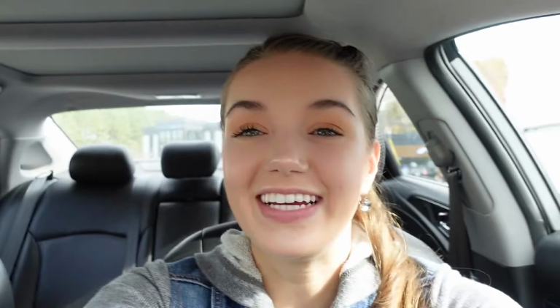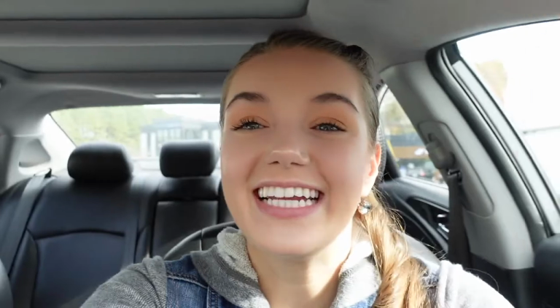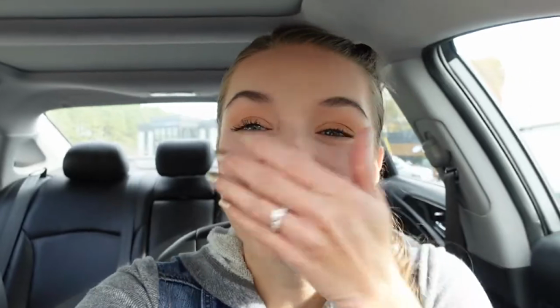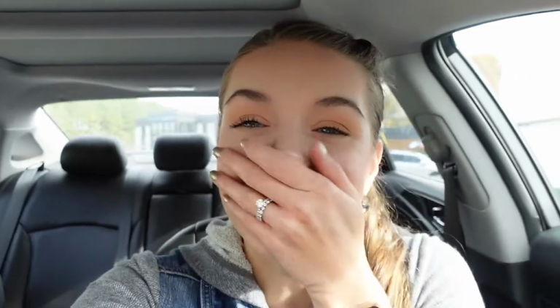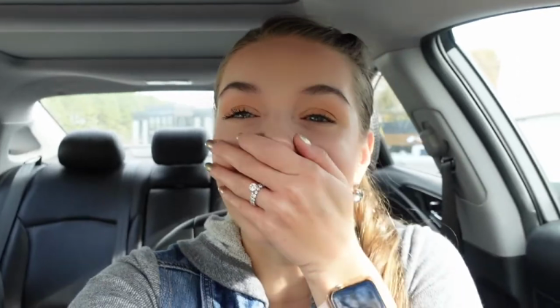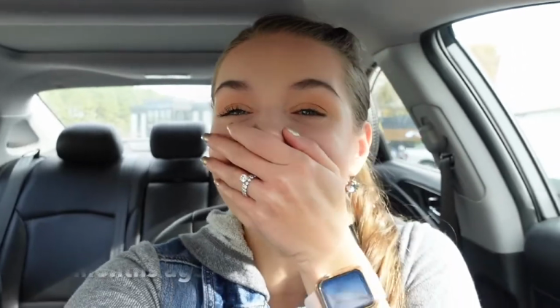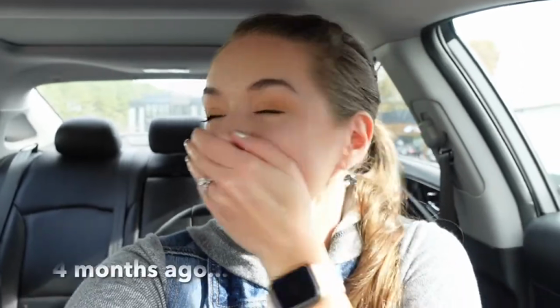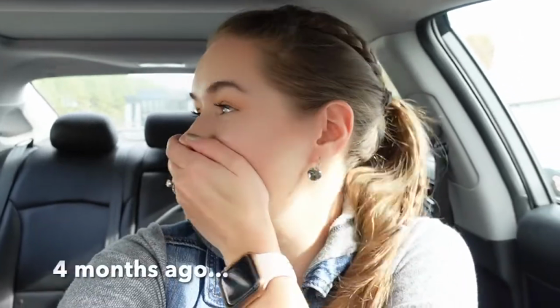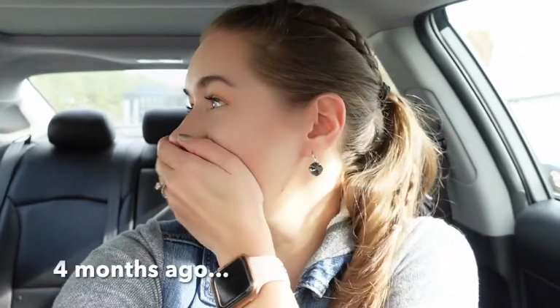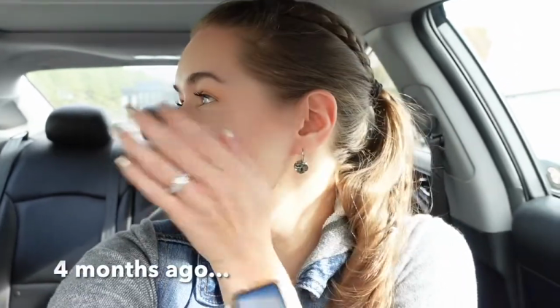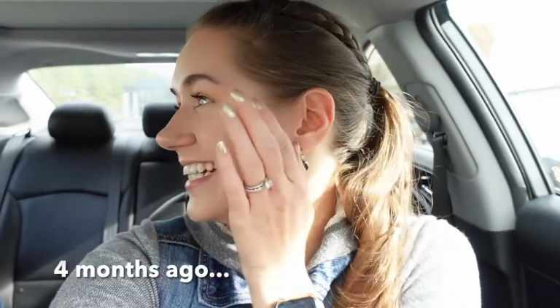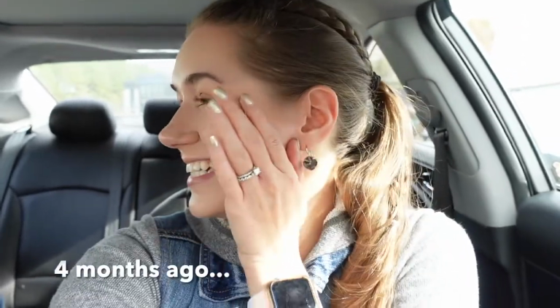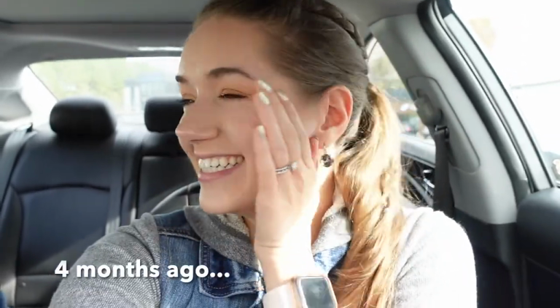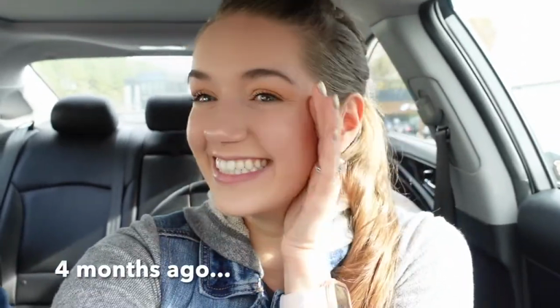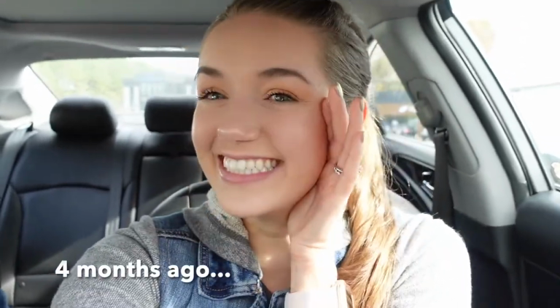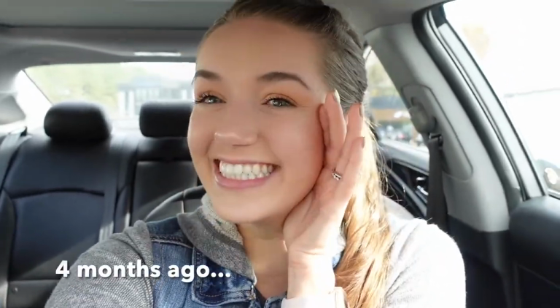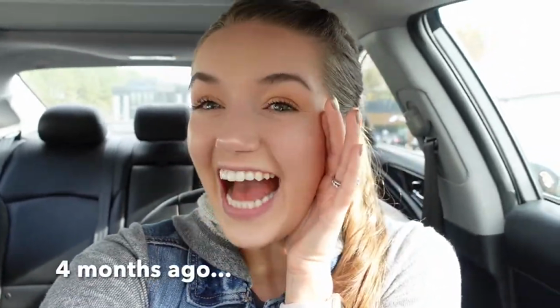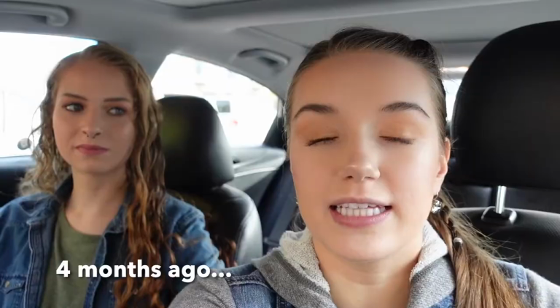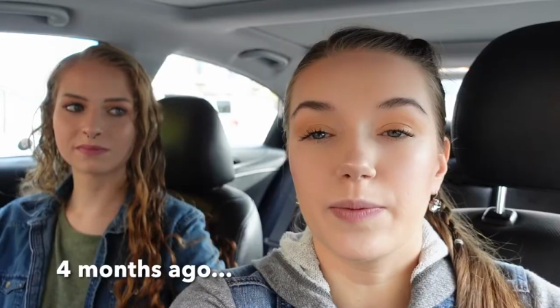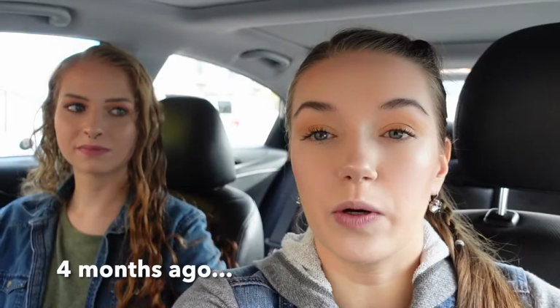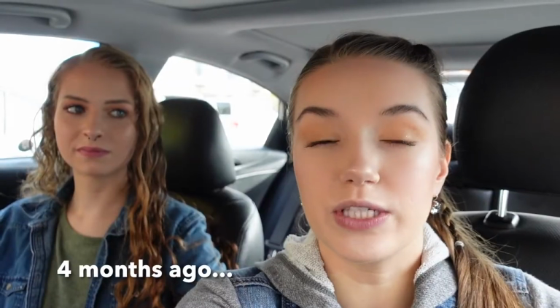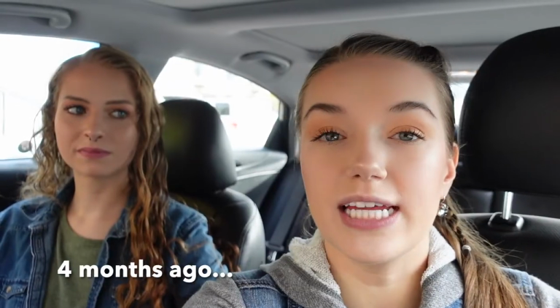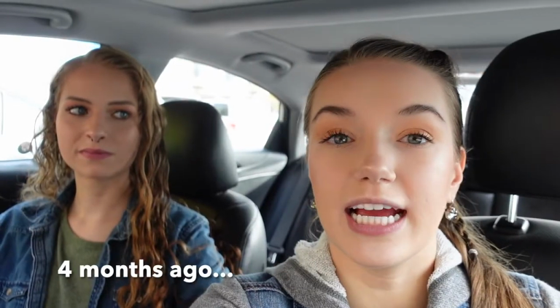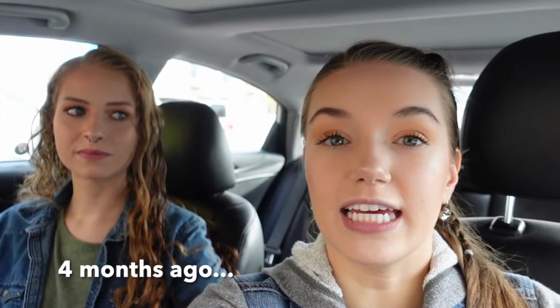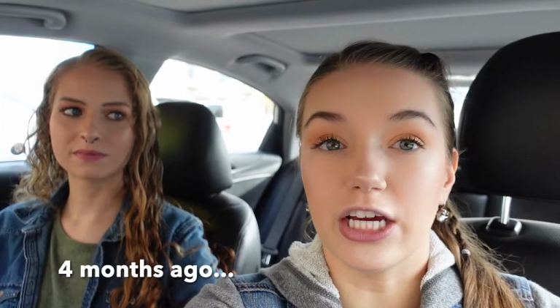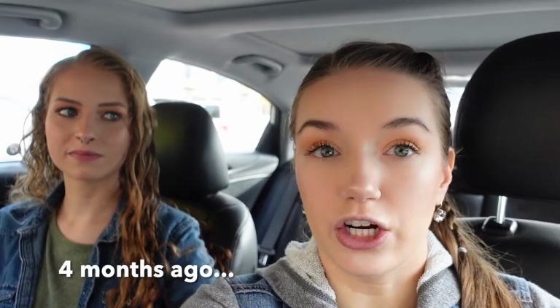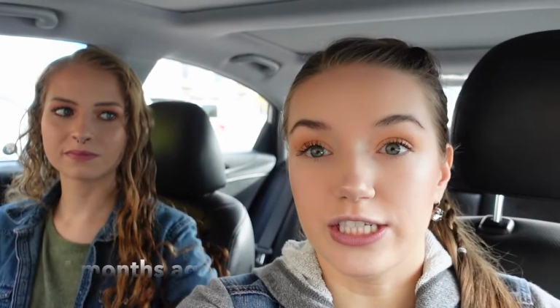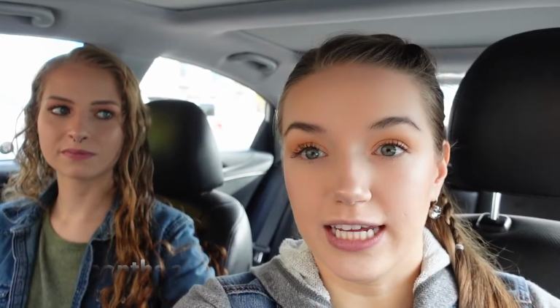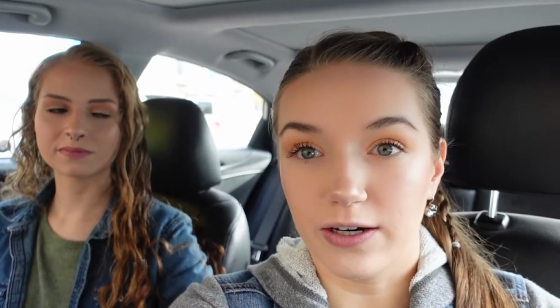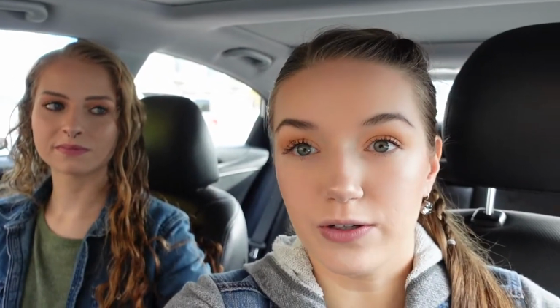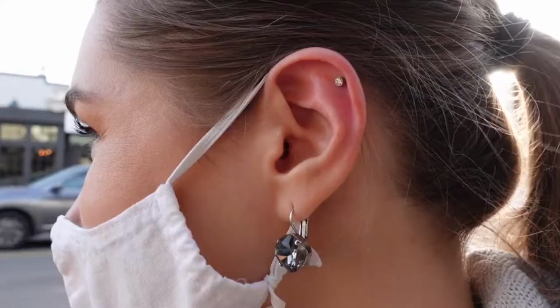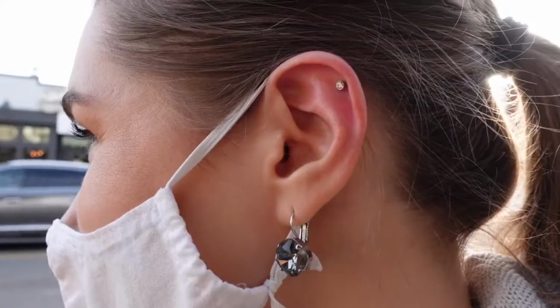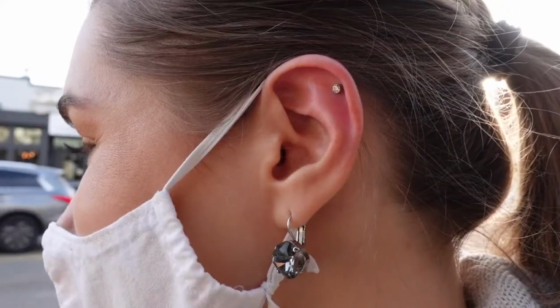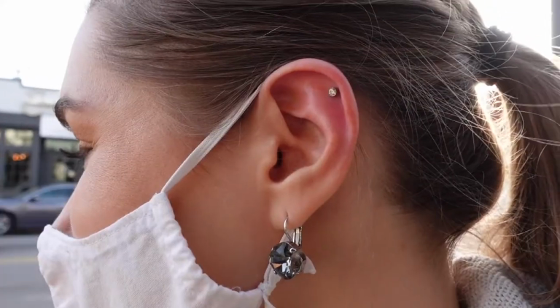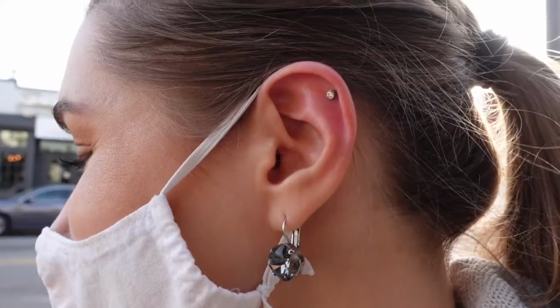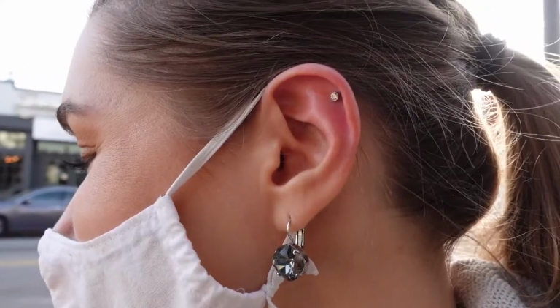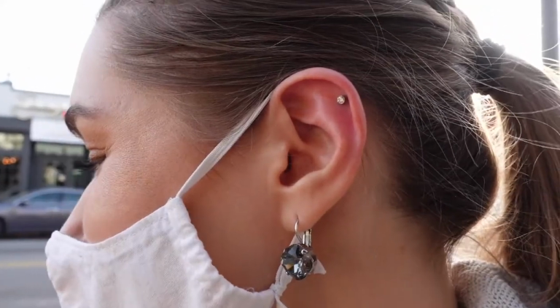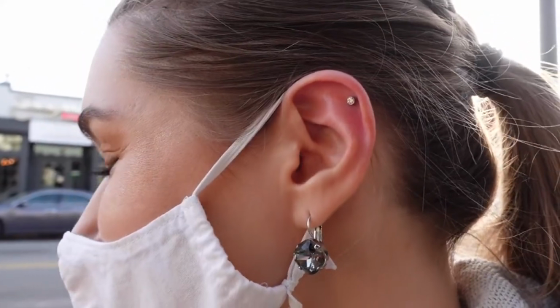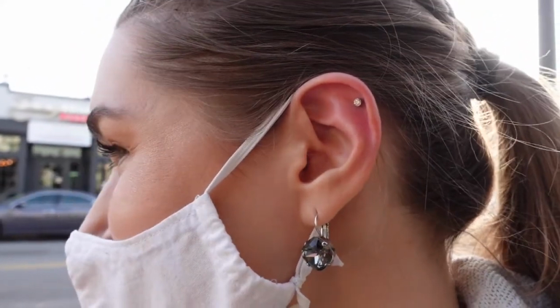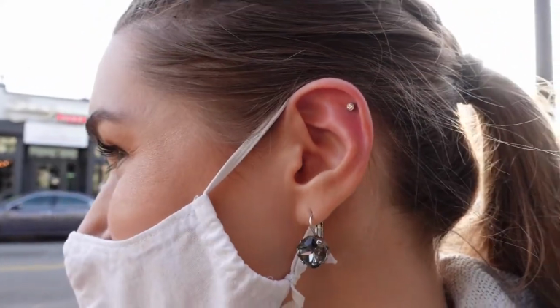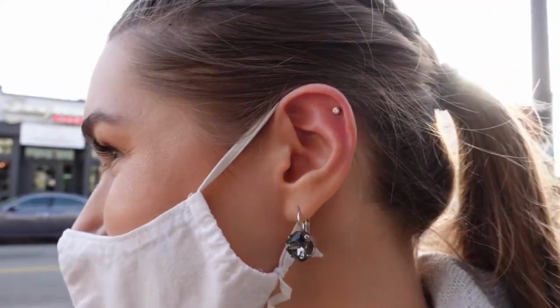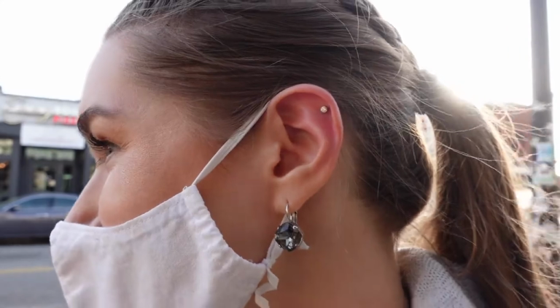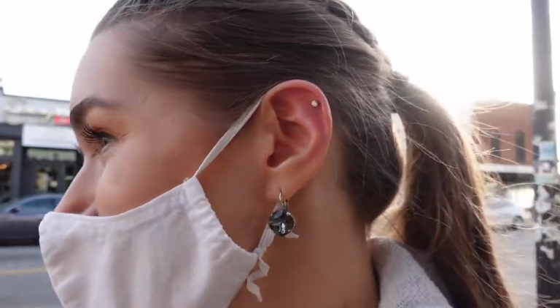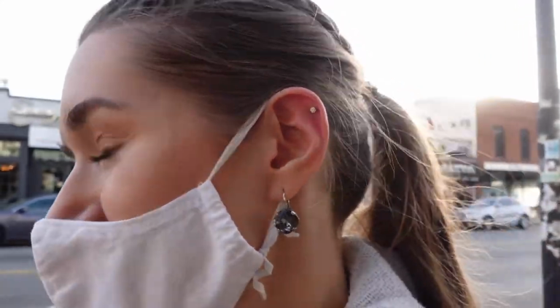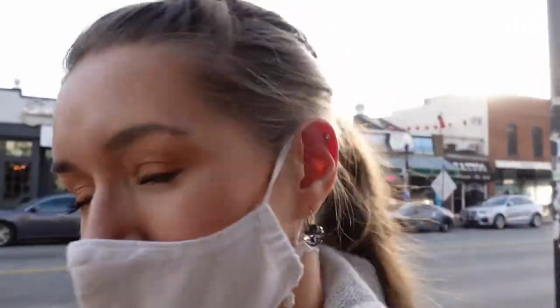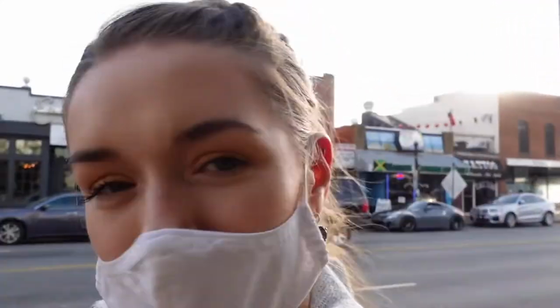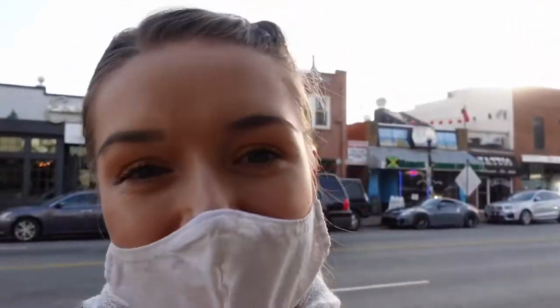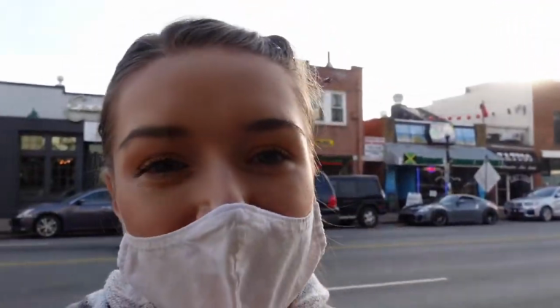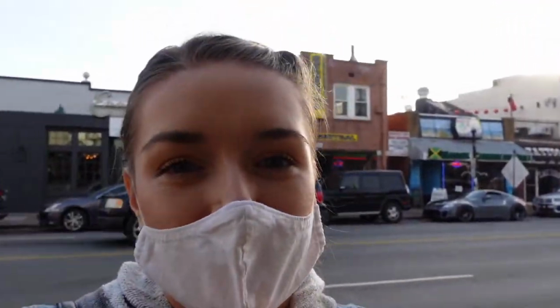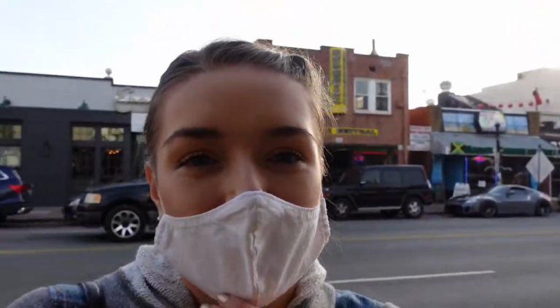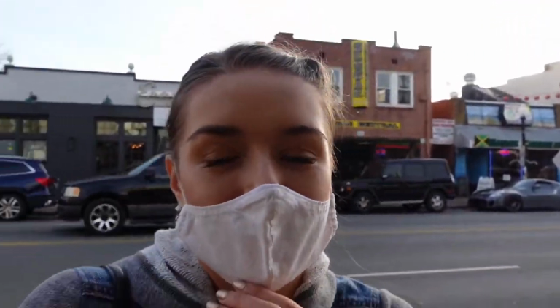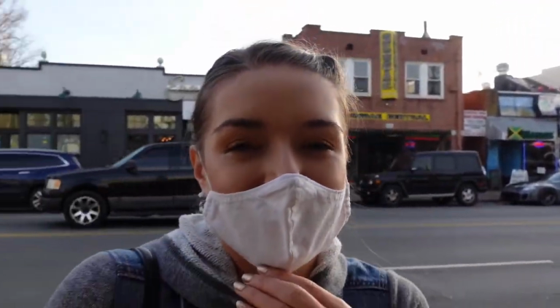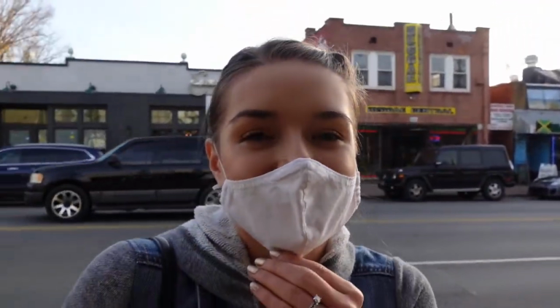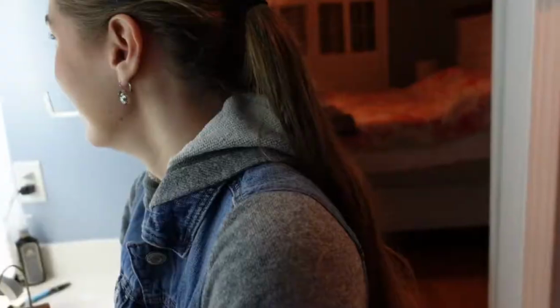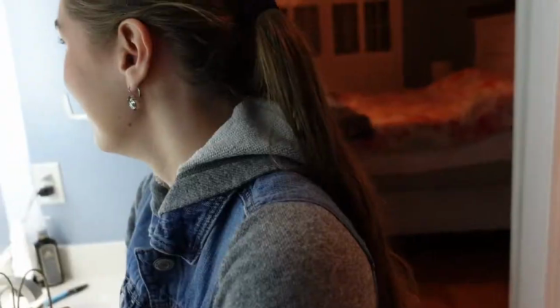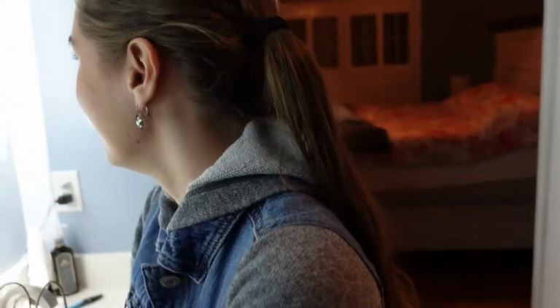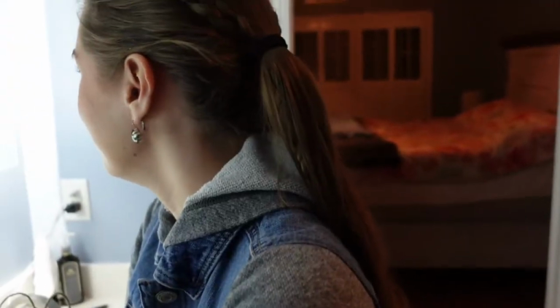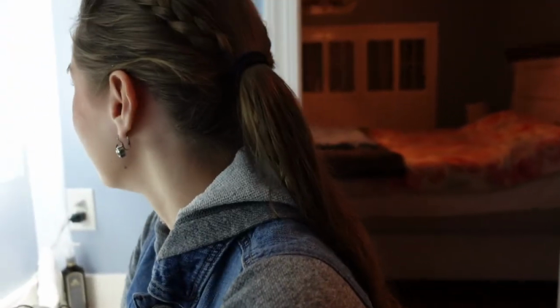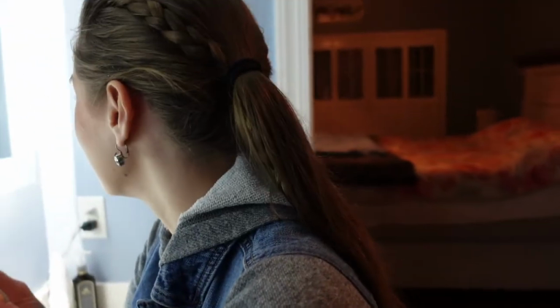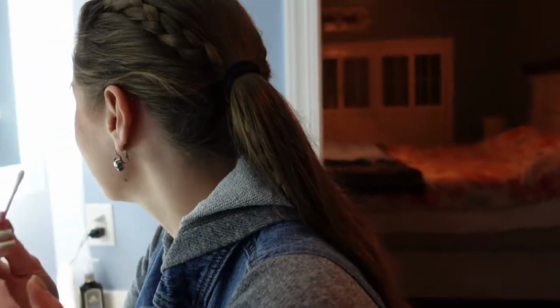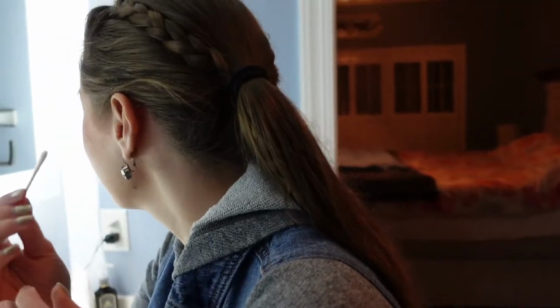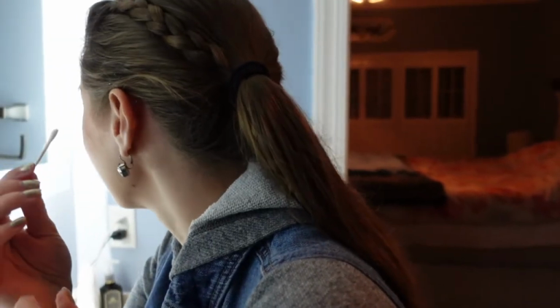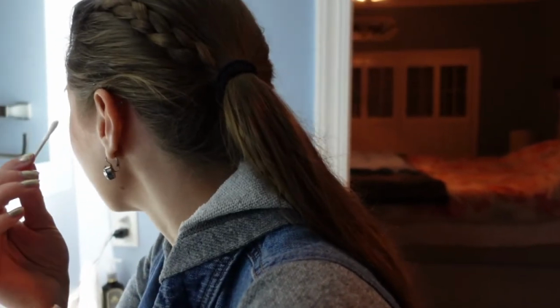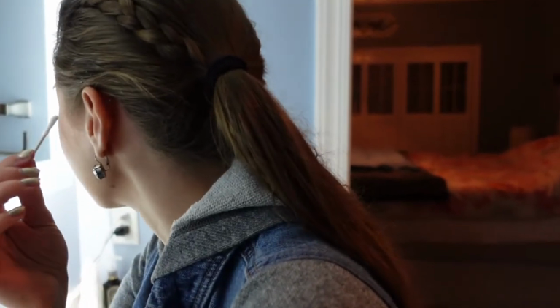I'm getting my cartilage pierced. It's supposed to take a year to heal. Right there, right there. I have to be really careful with my mask. Oh boy, is this gonna hurt?